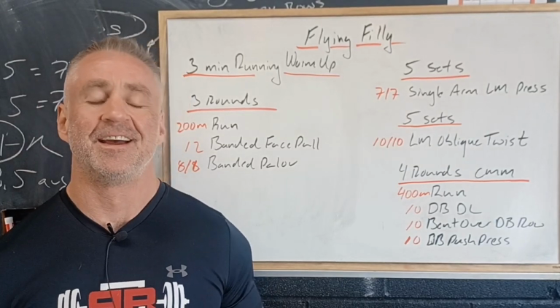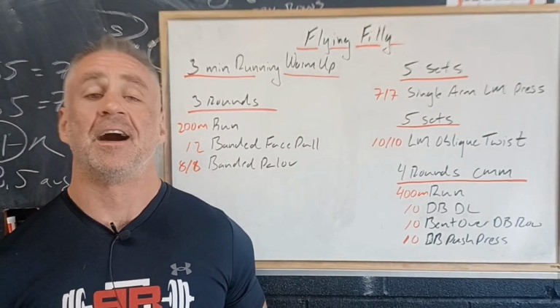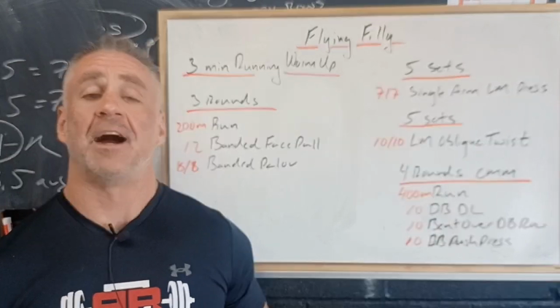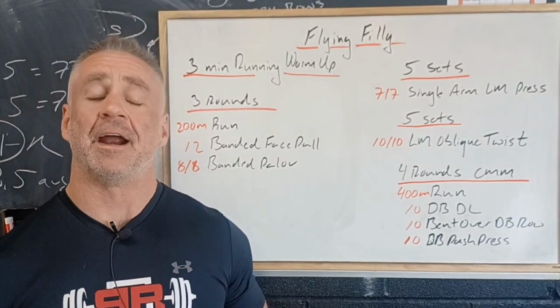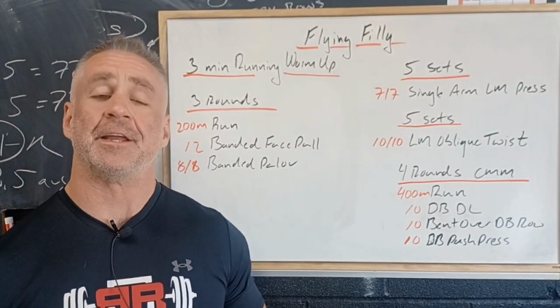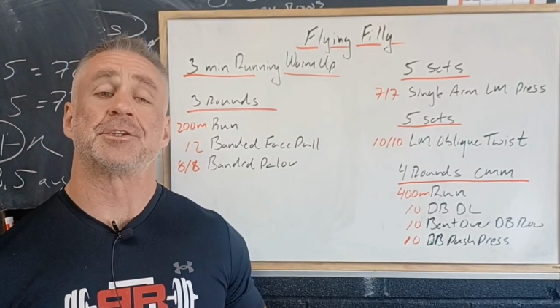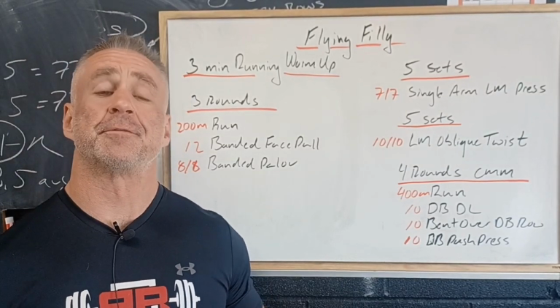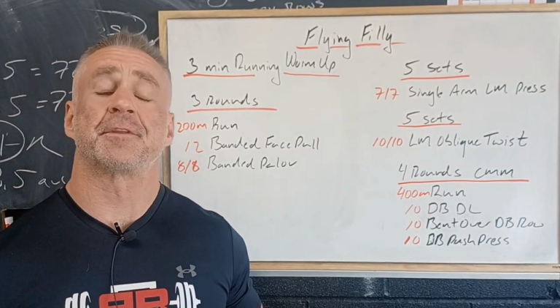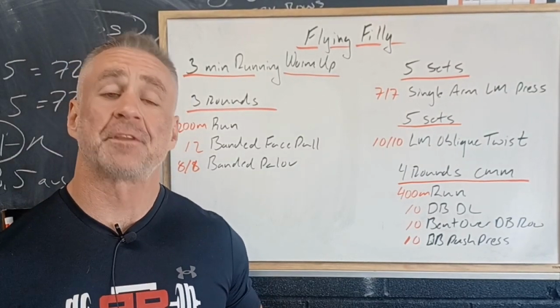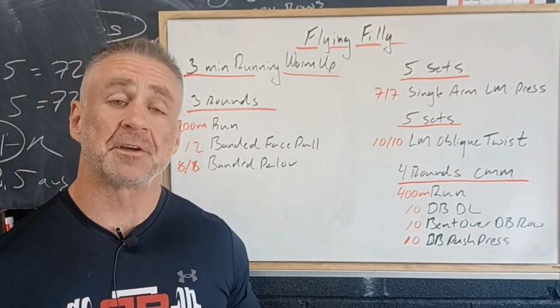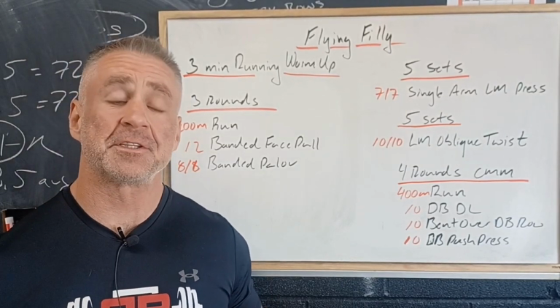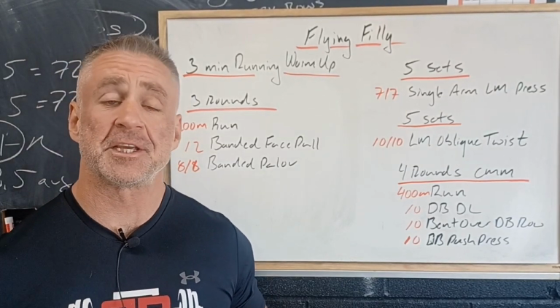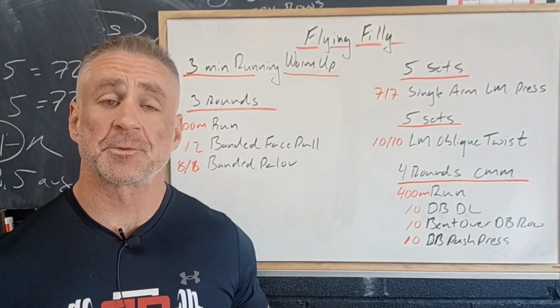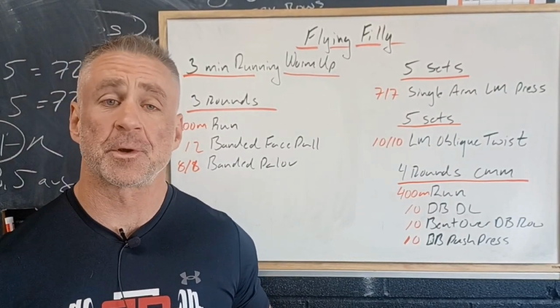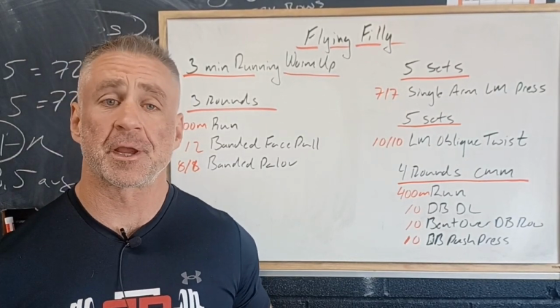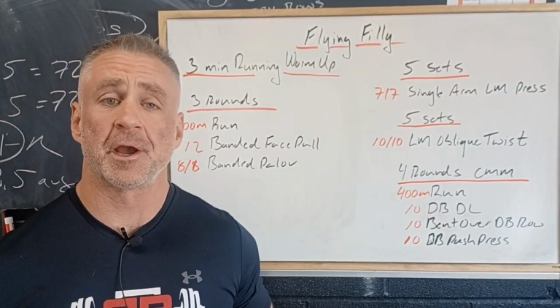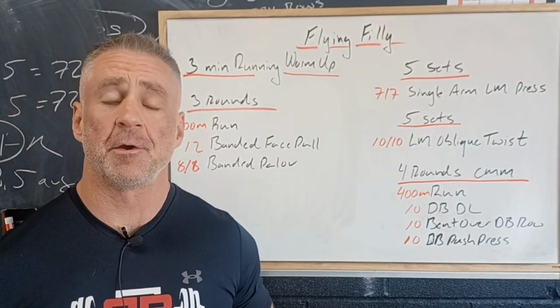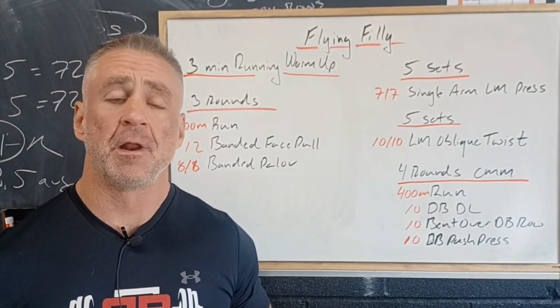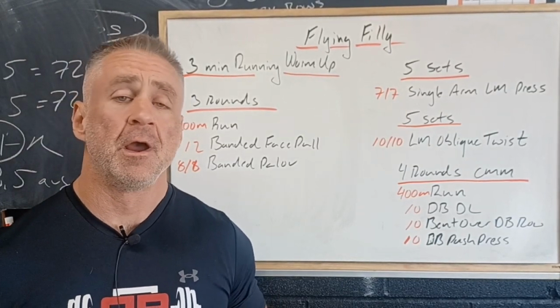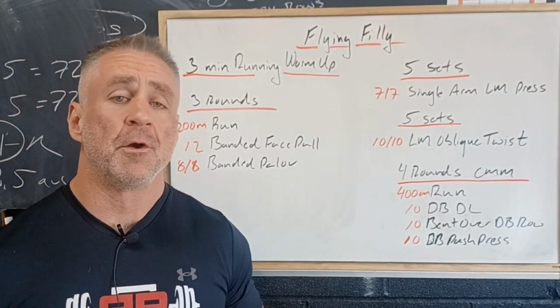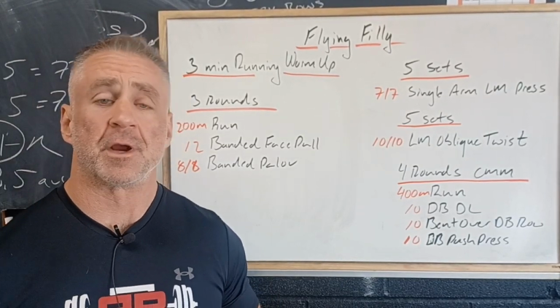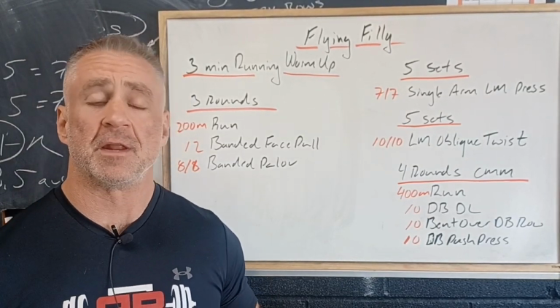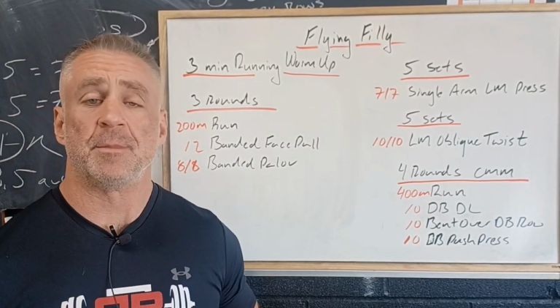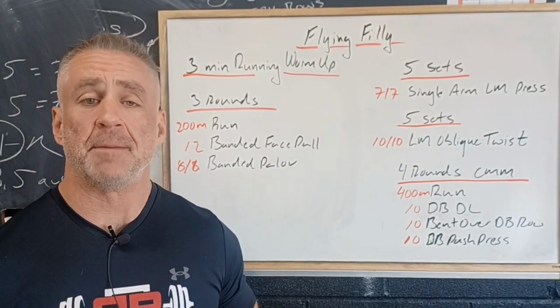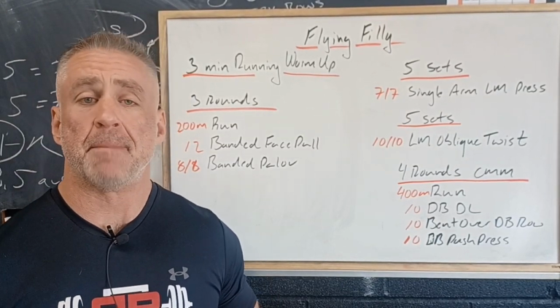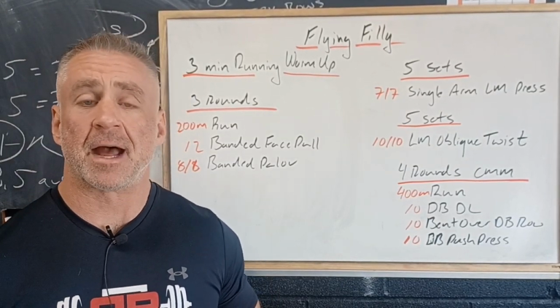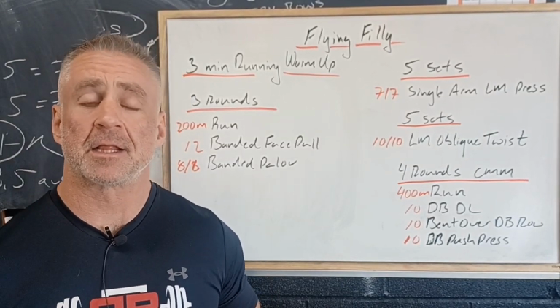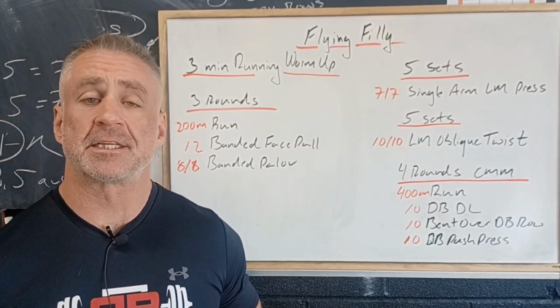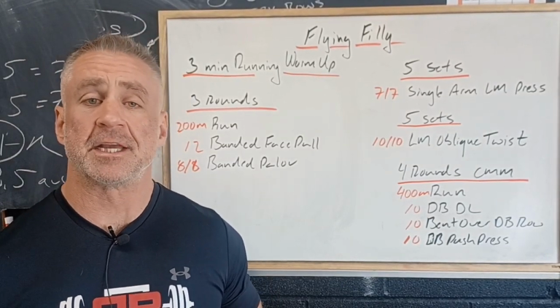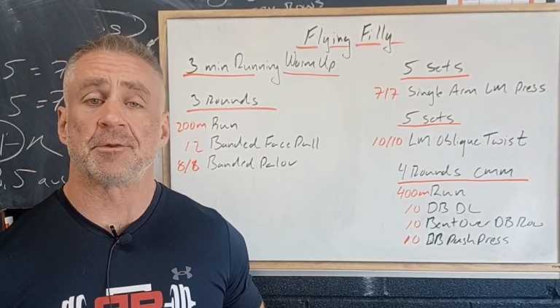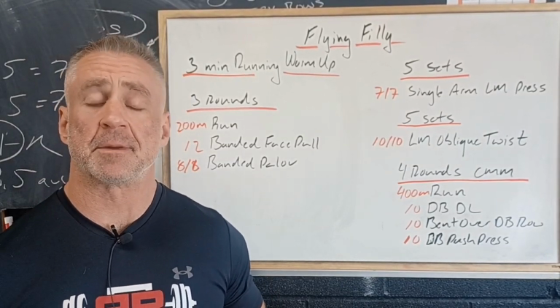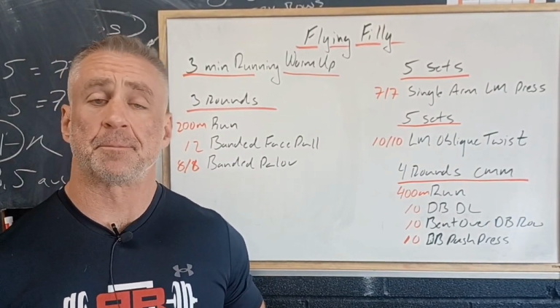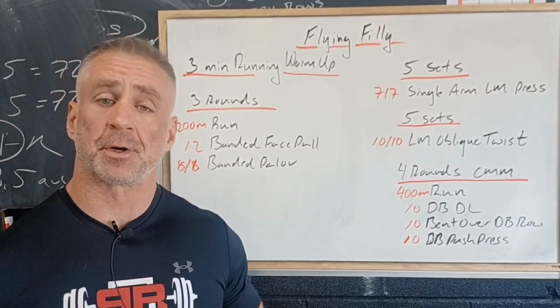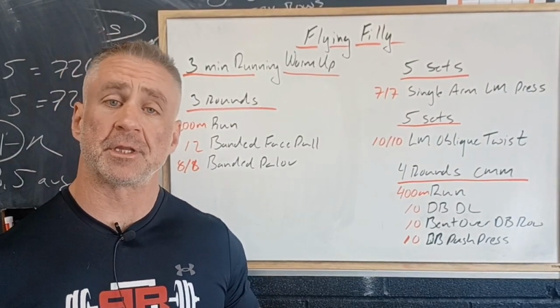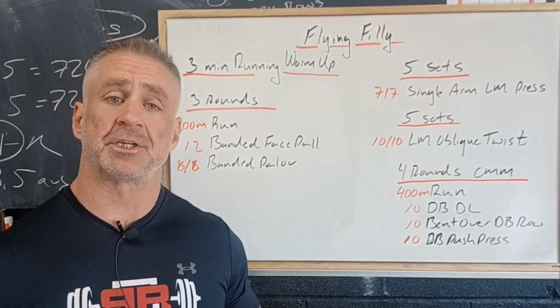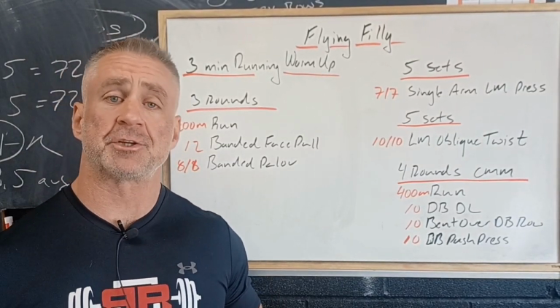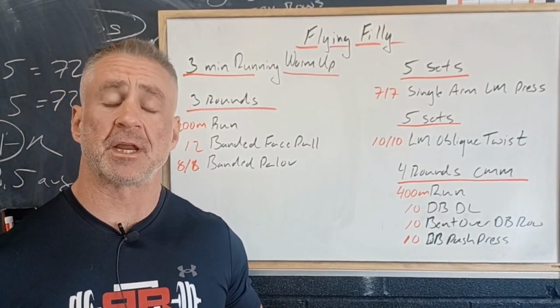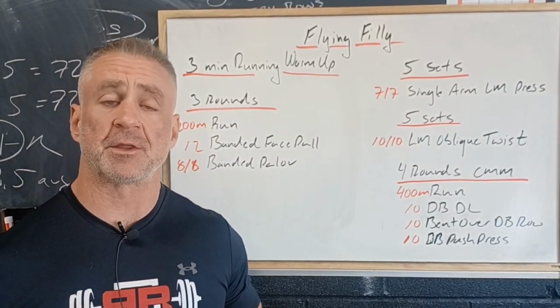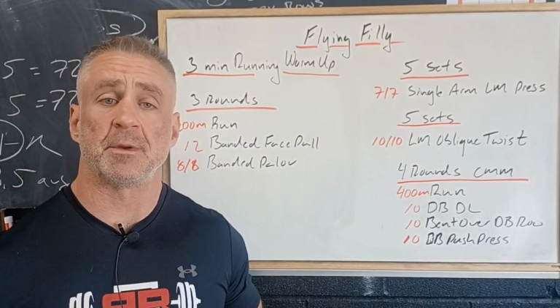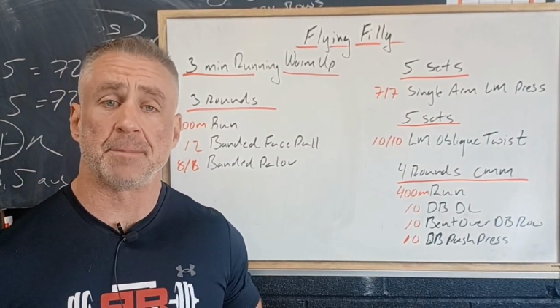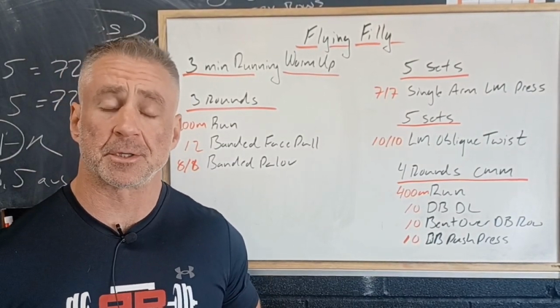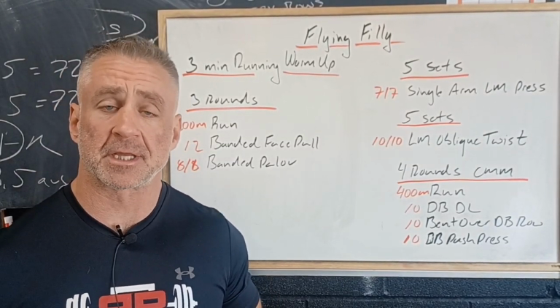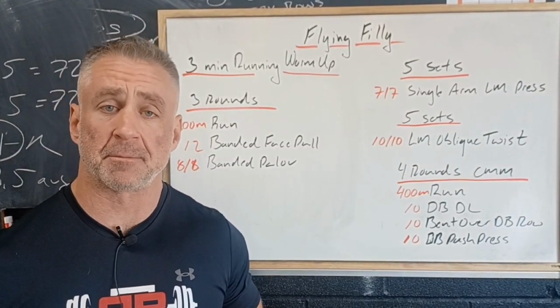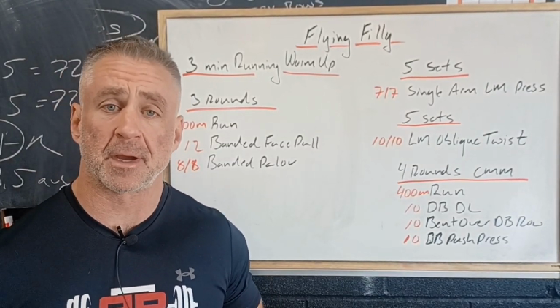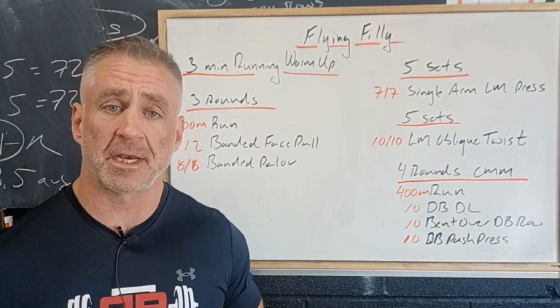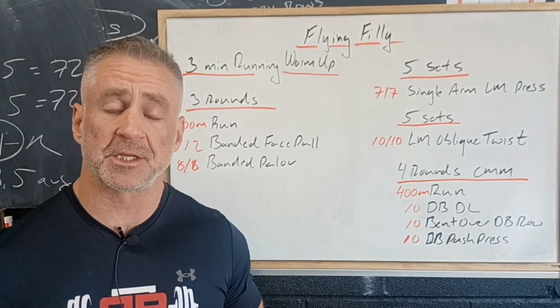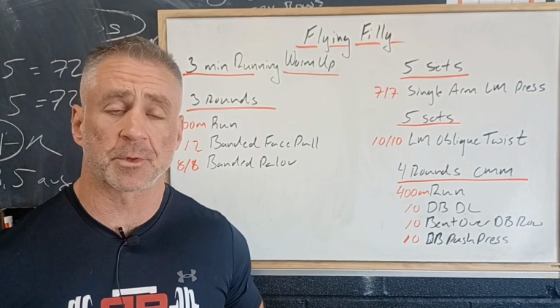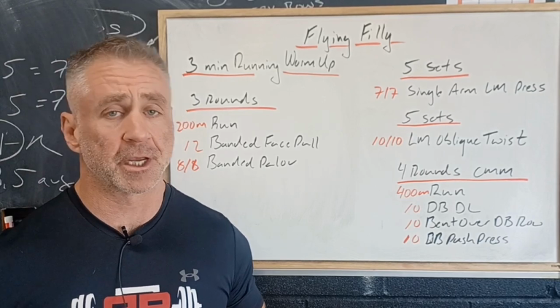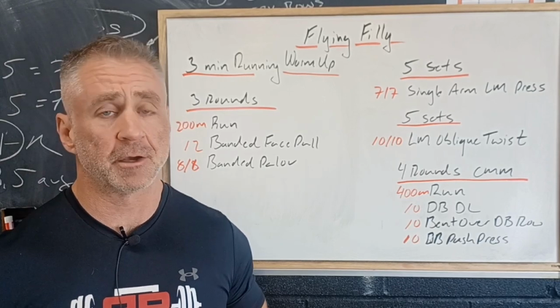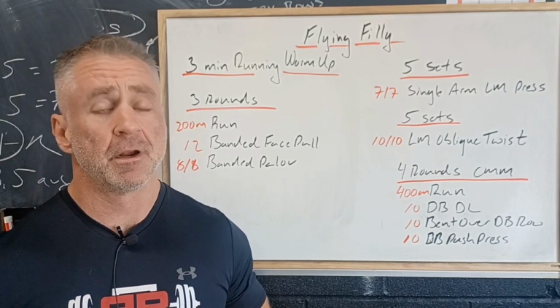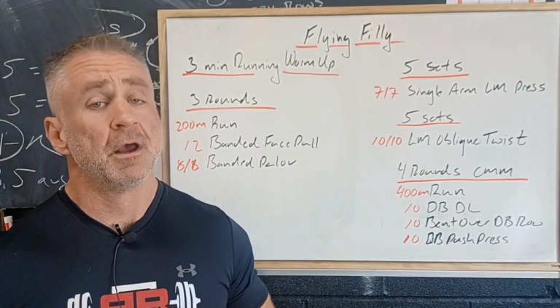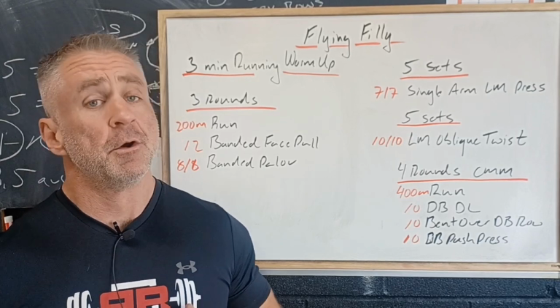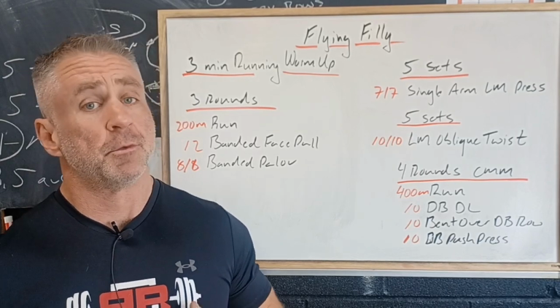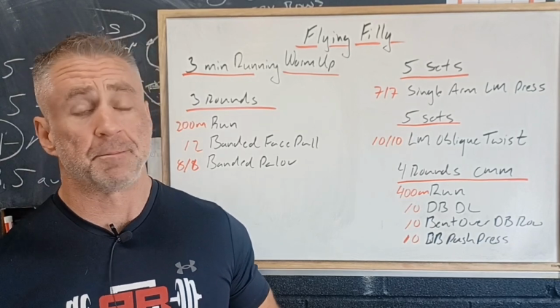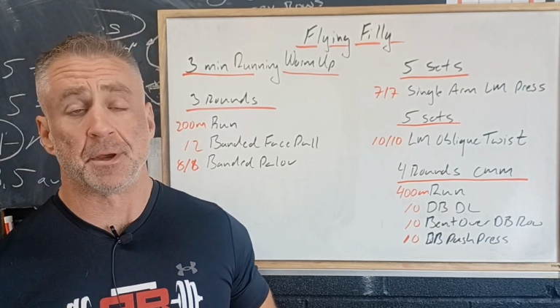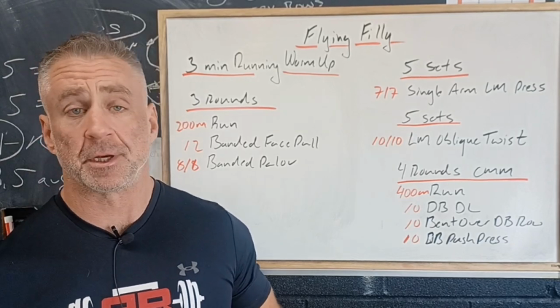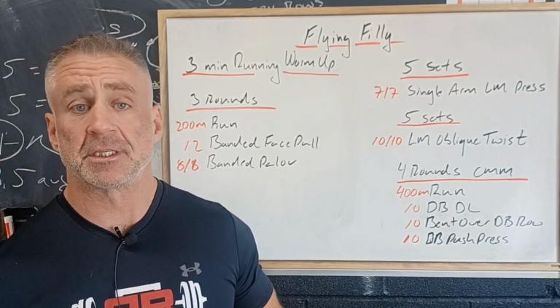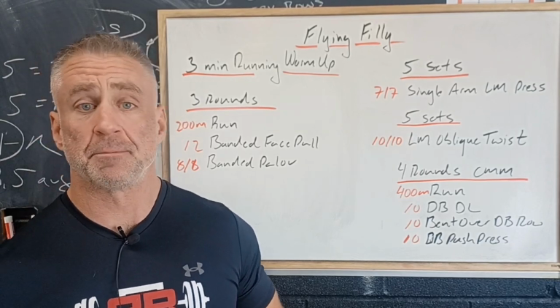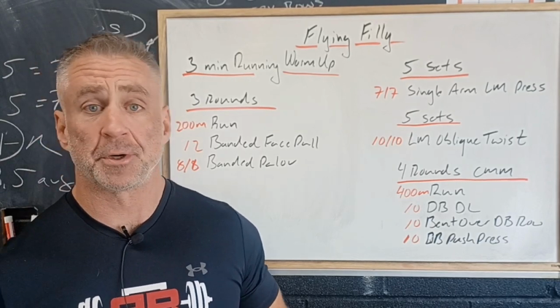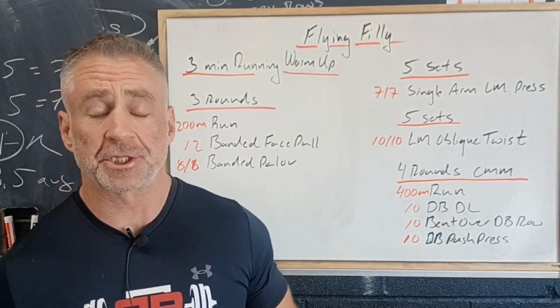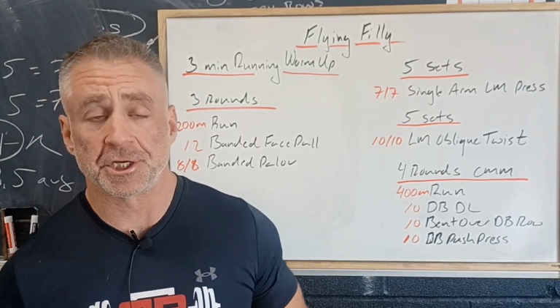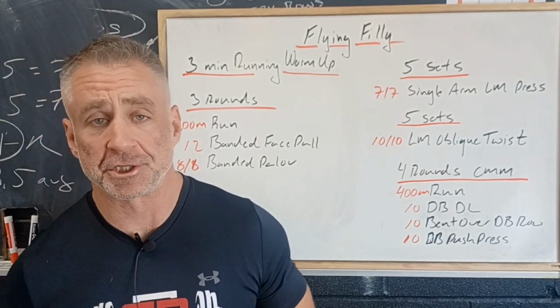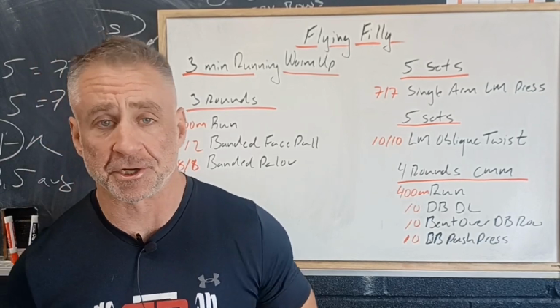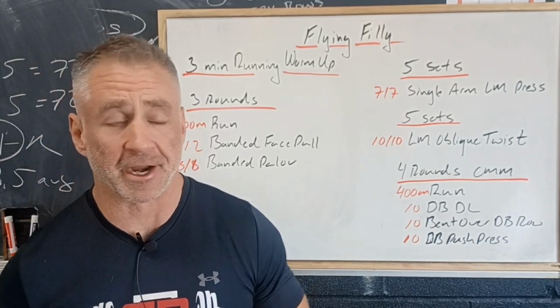For Thursday's workout we're going to be balancing out the pulling strength we built on Monday's workout with building some pushing strength.